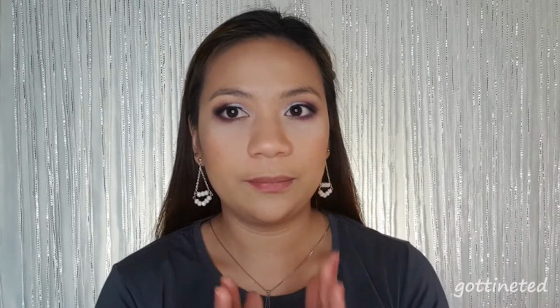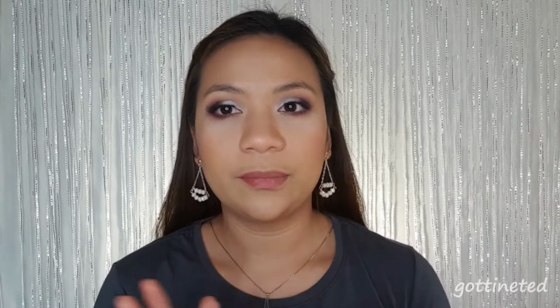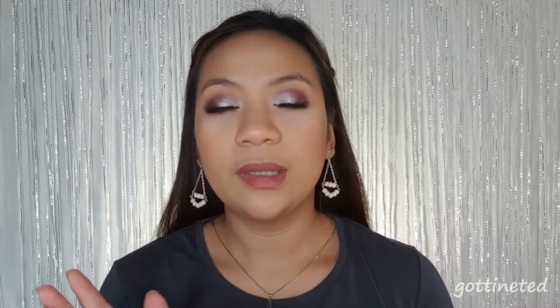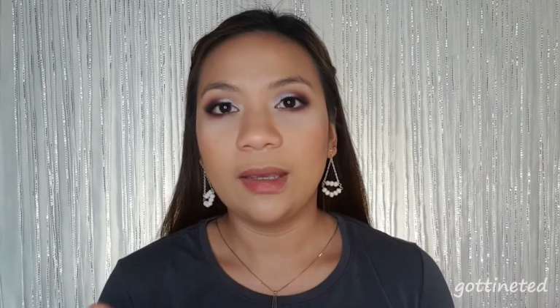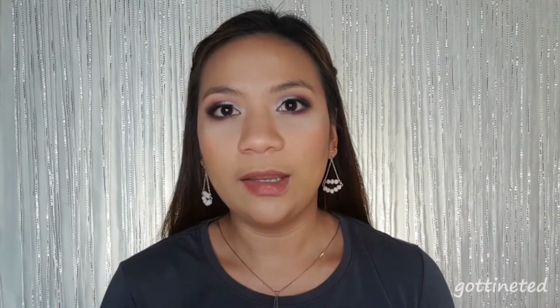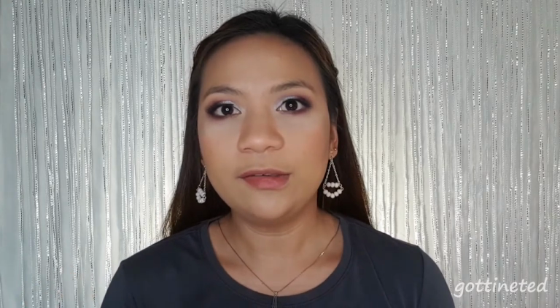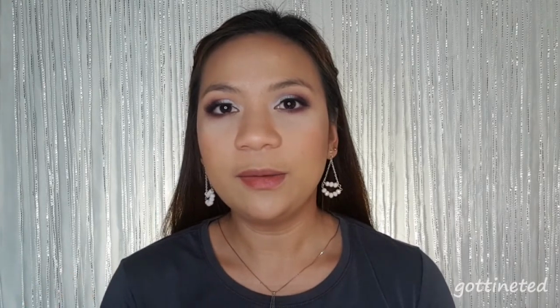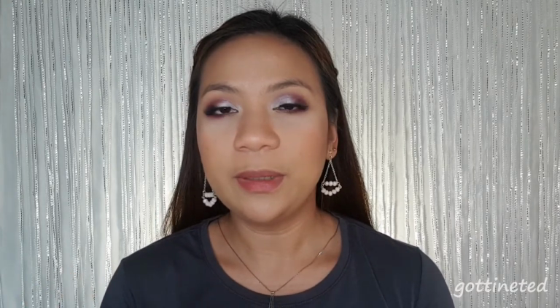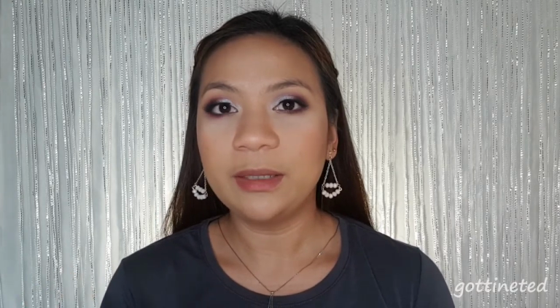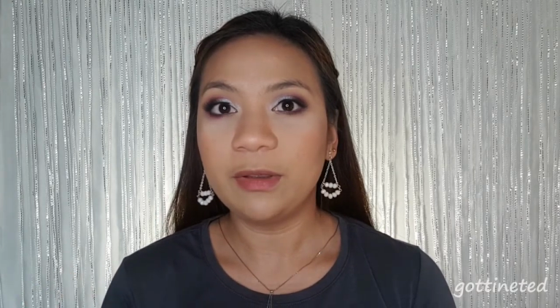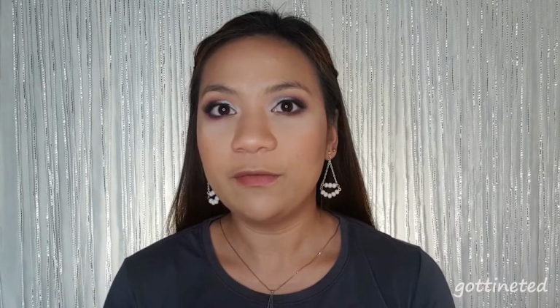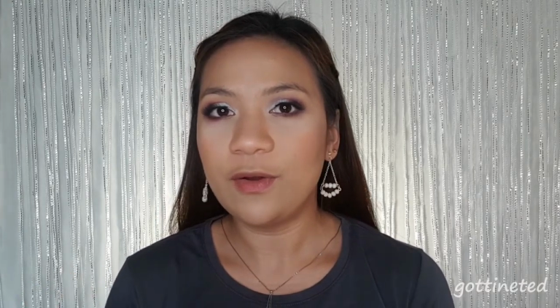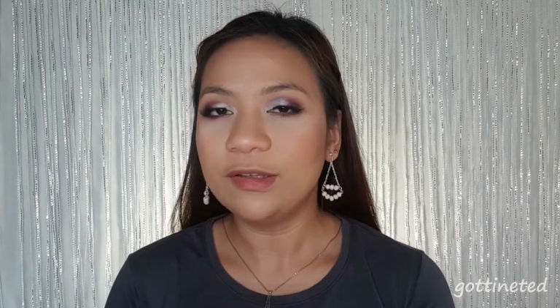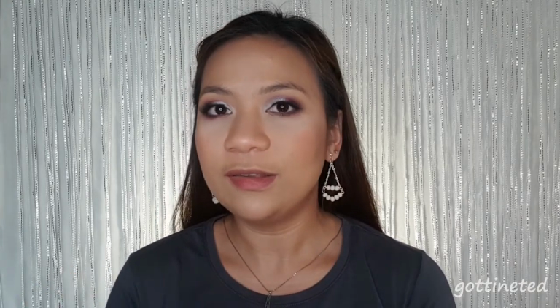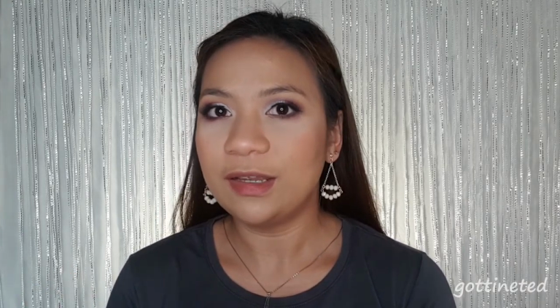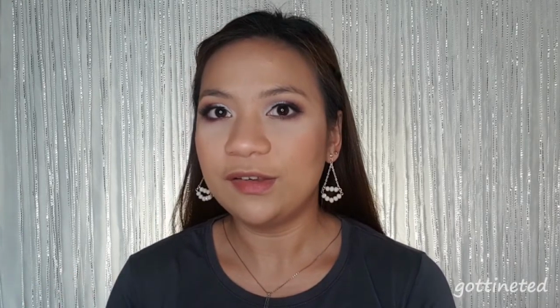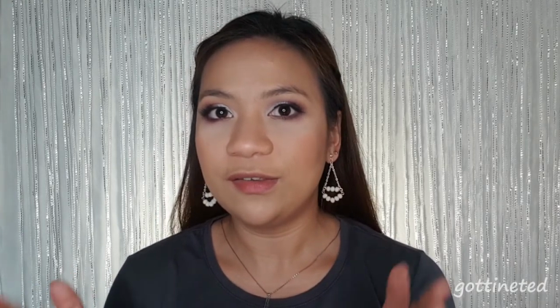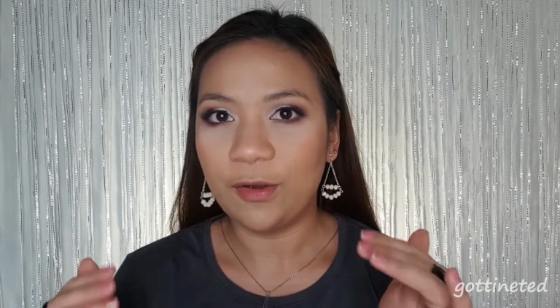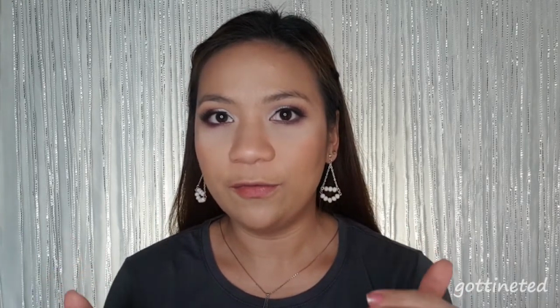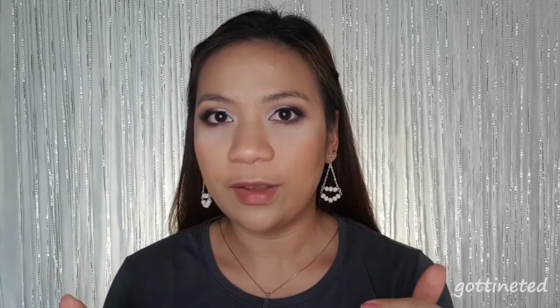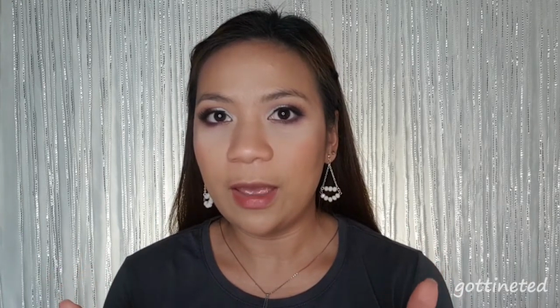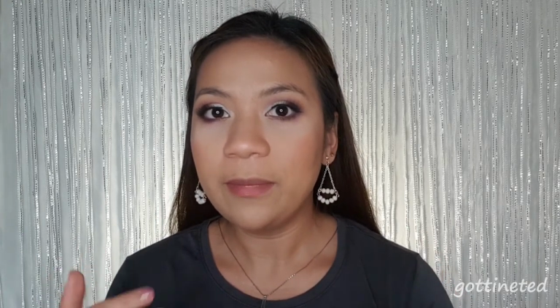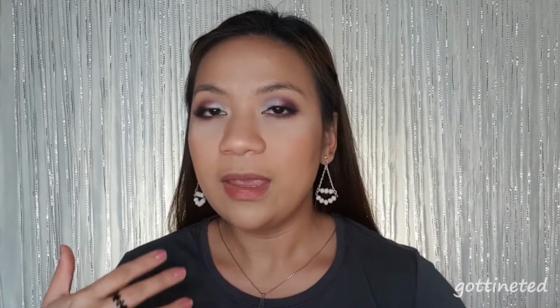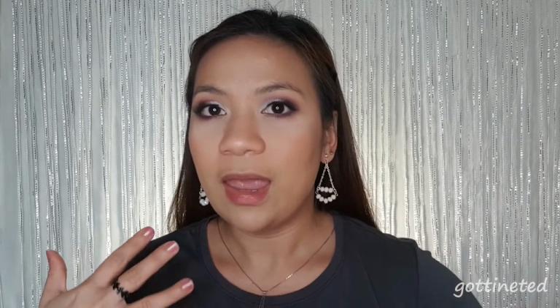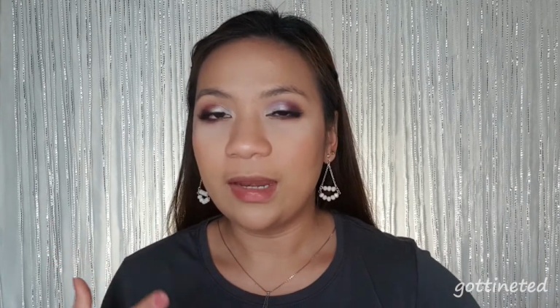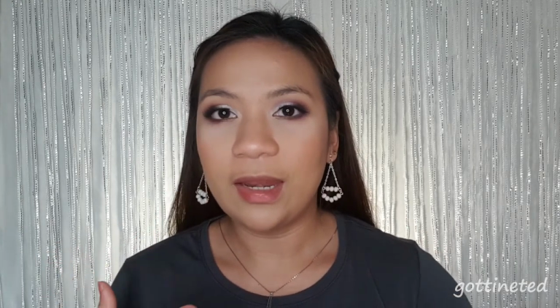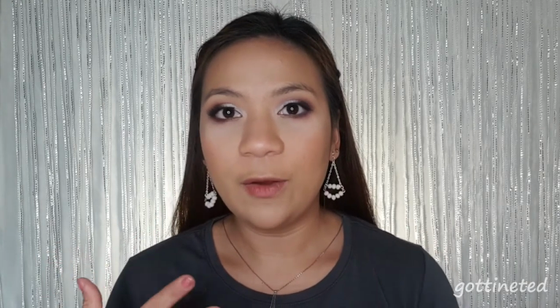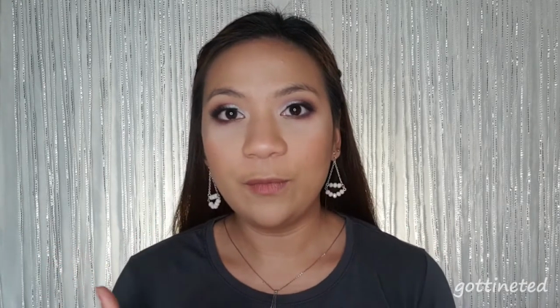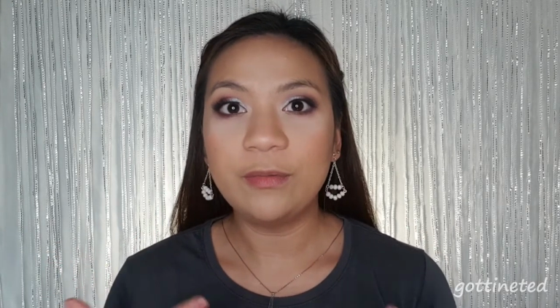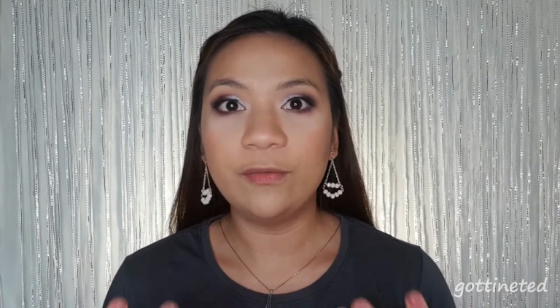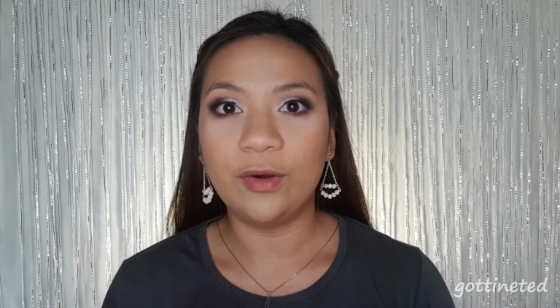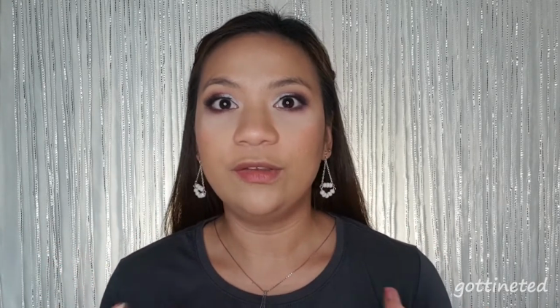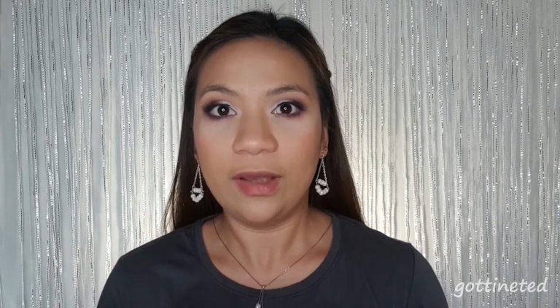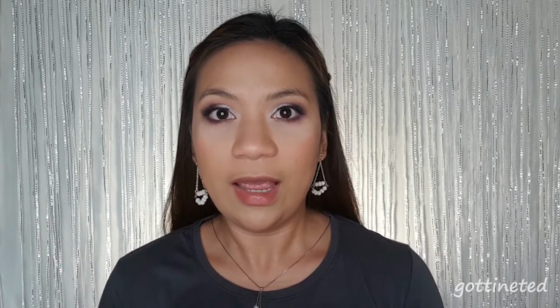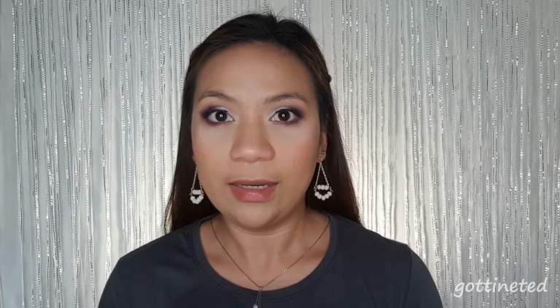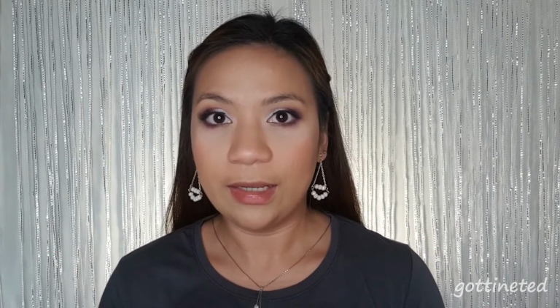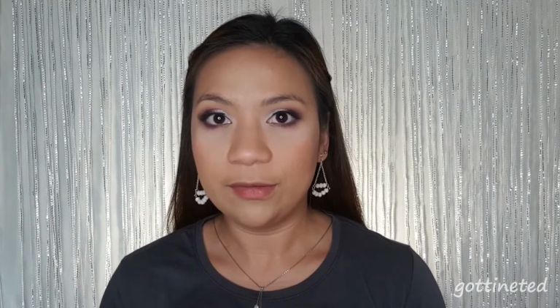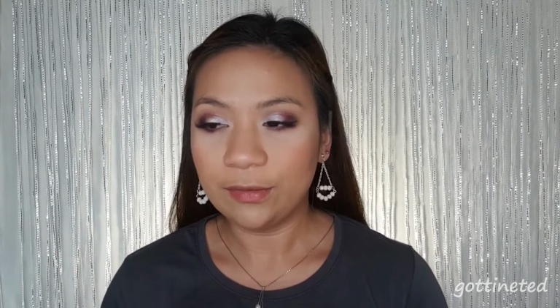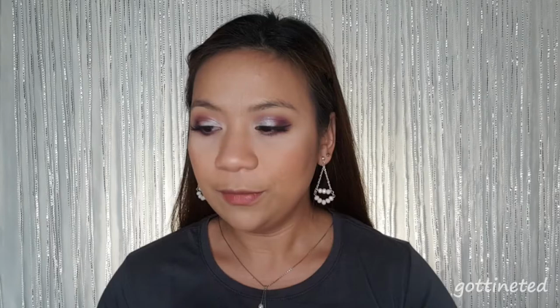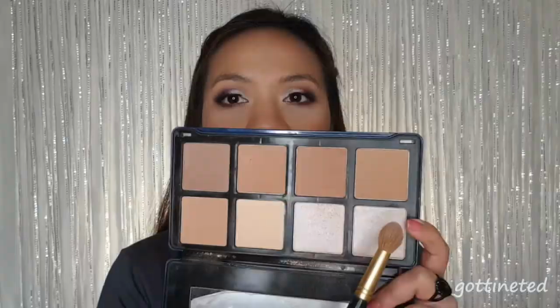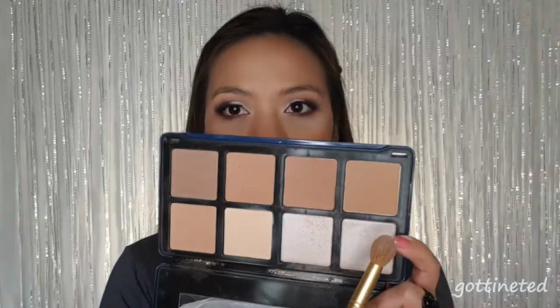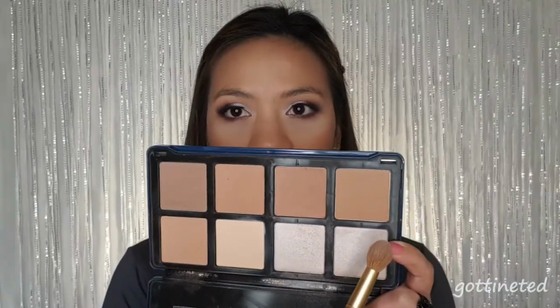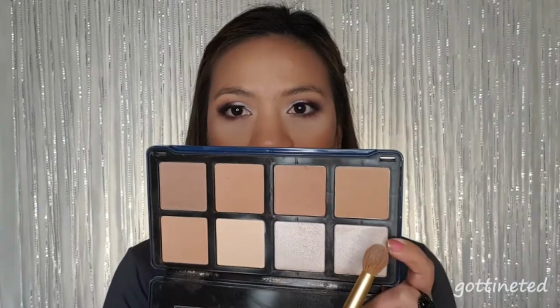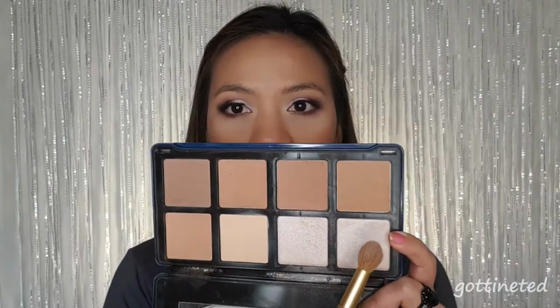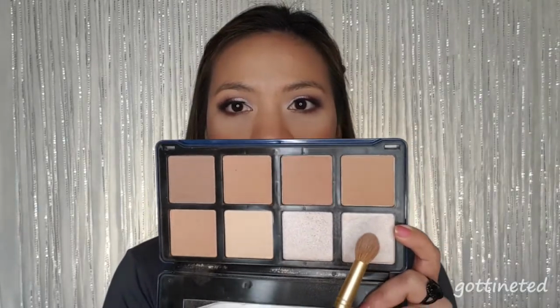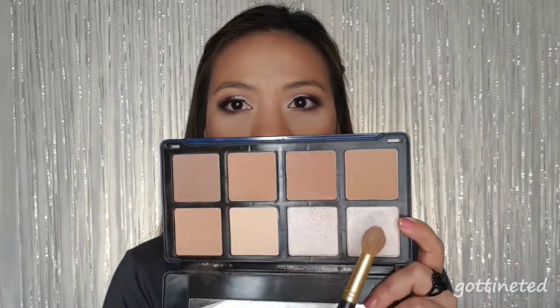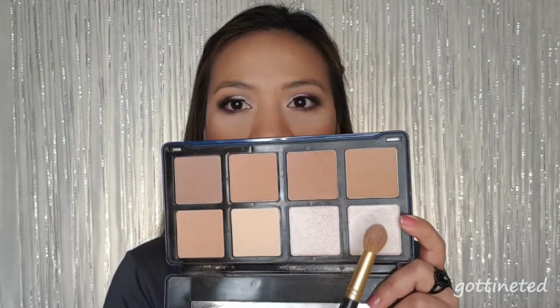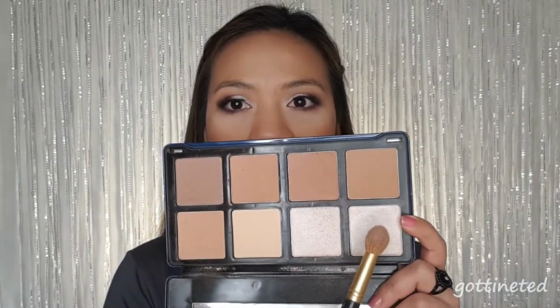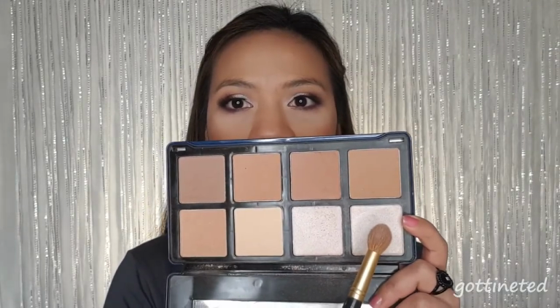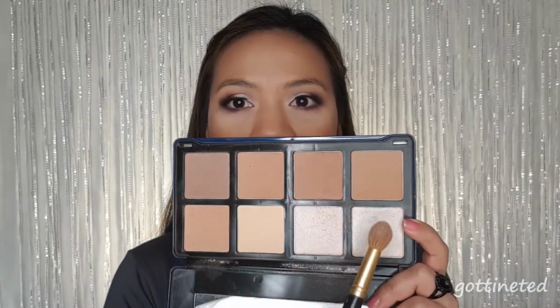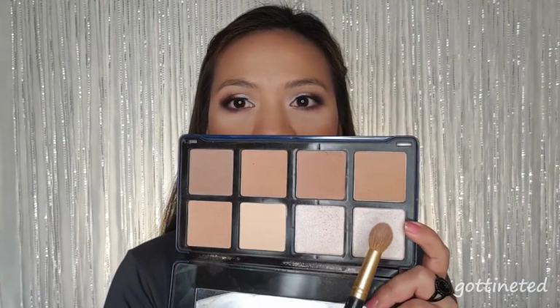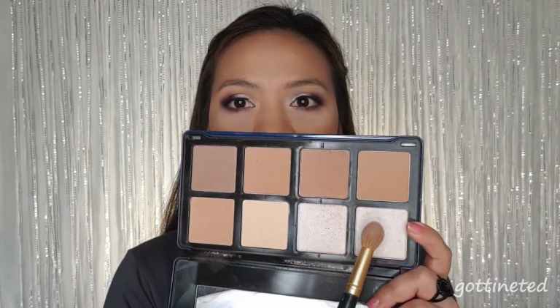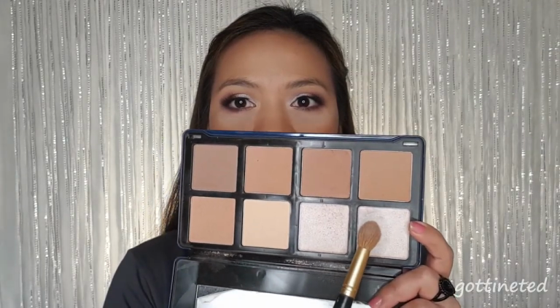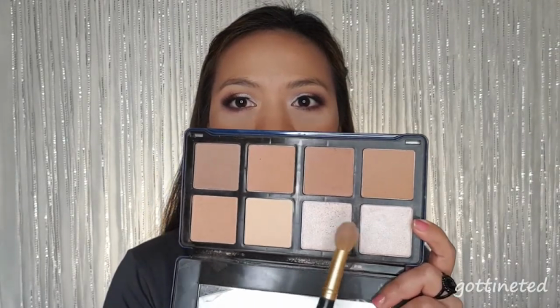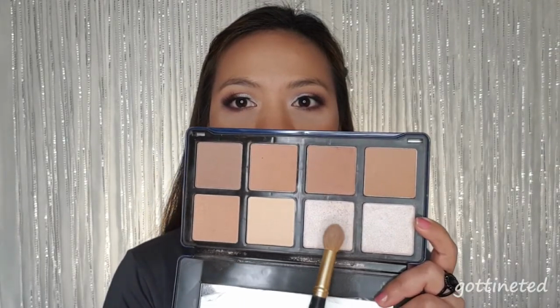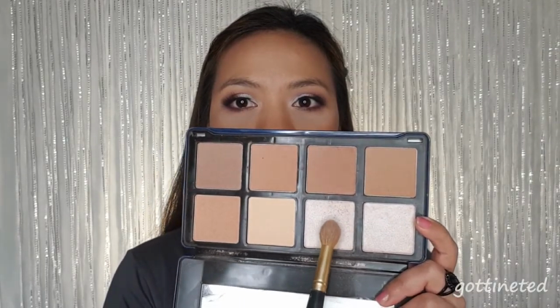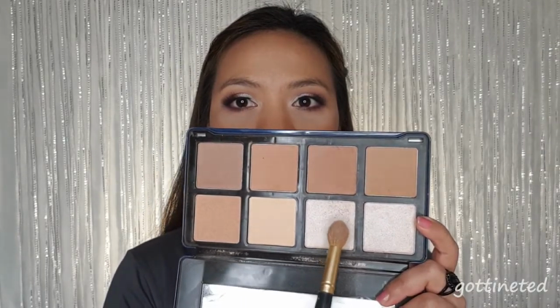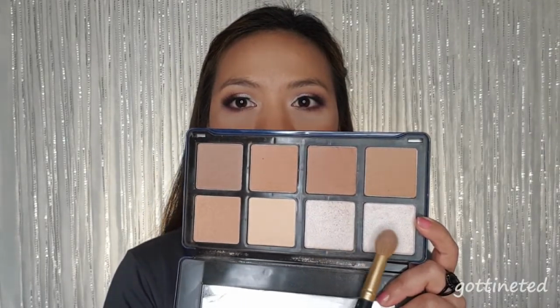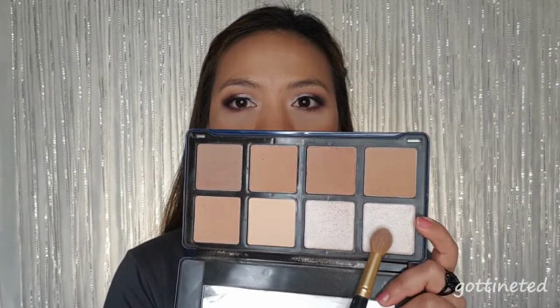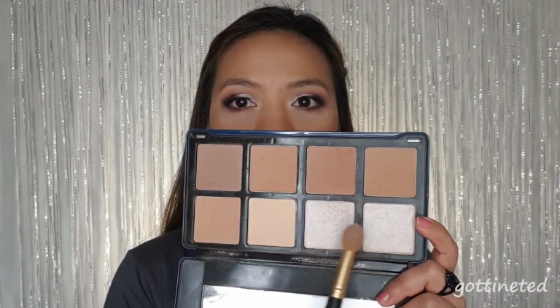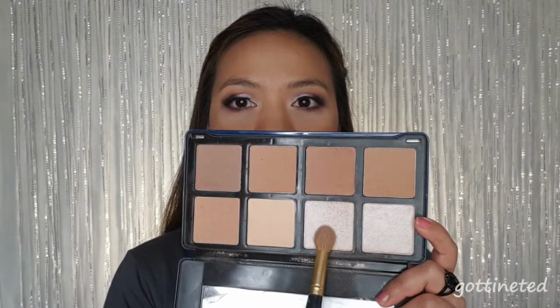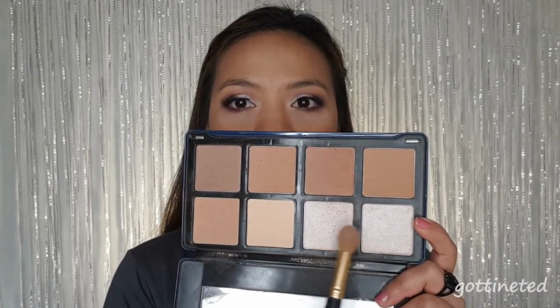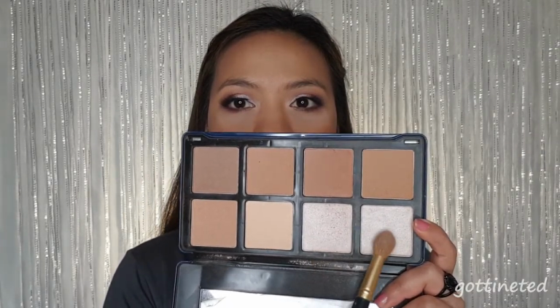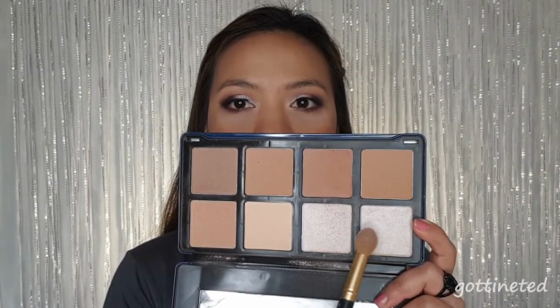I just applied my false lashes off cam. Now we move on to highlighter, and for our highlight we are going to mix these two shades.